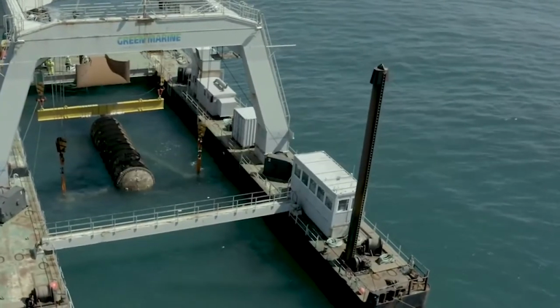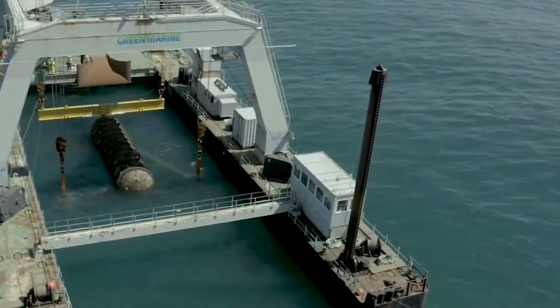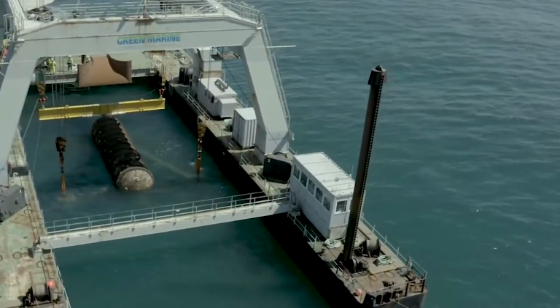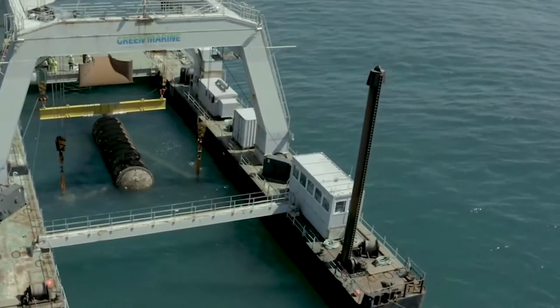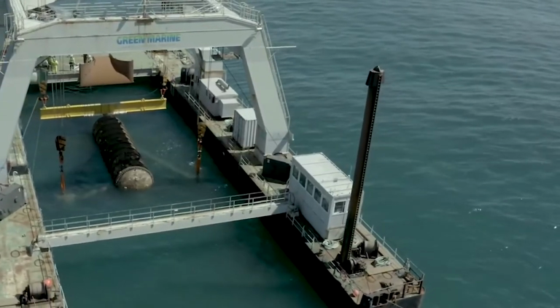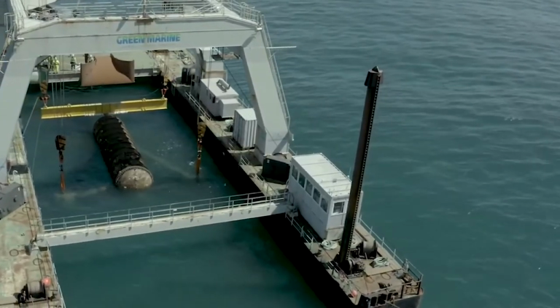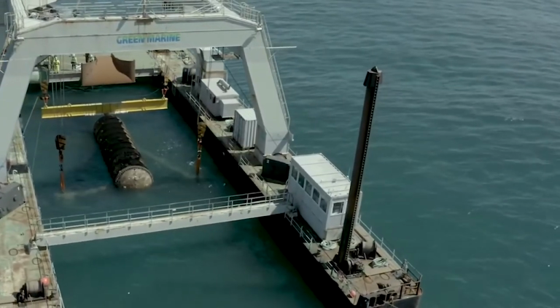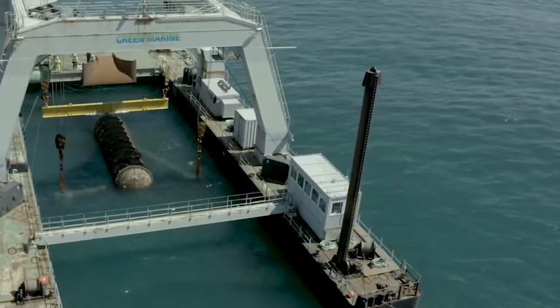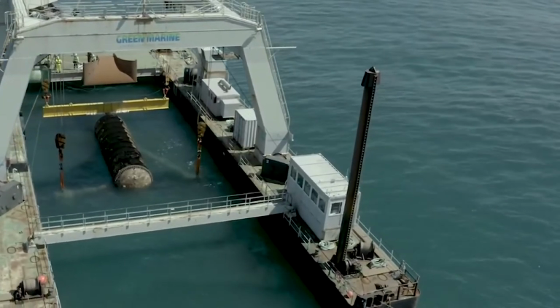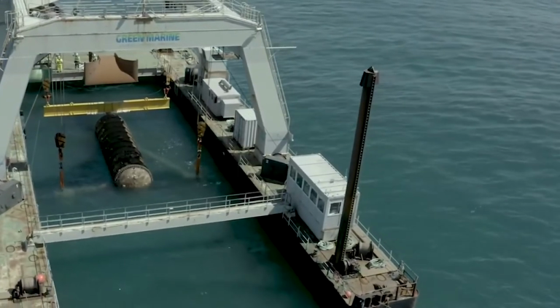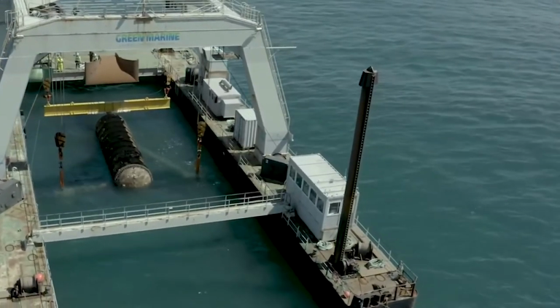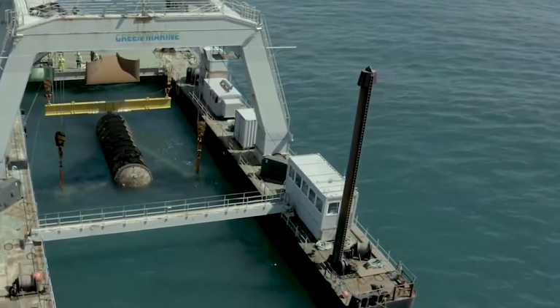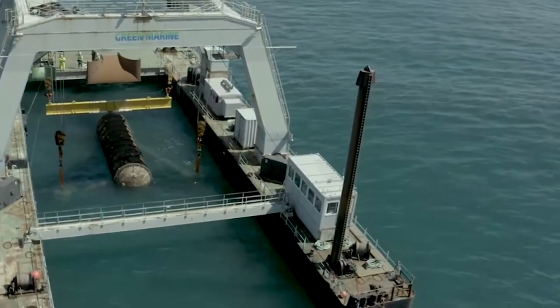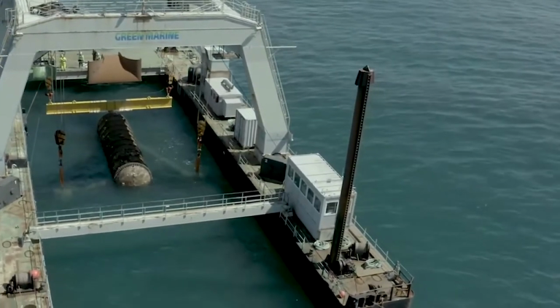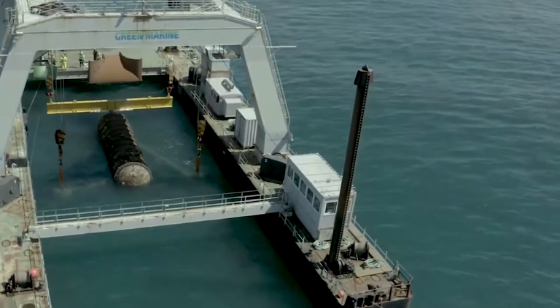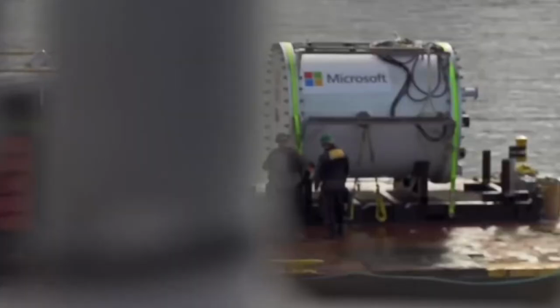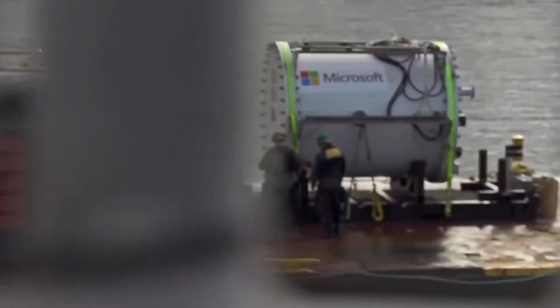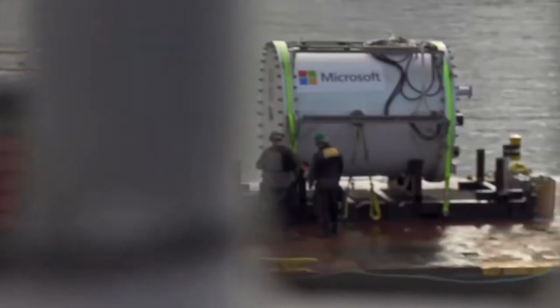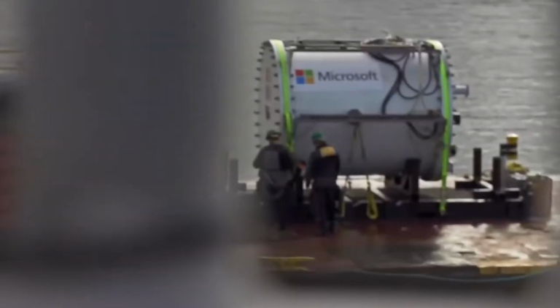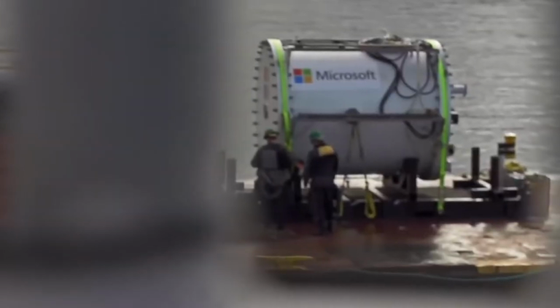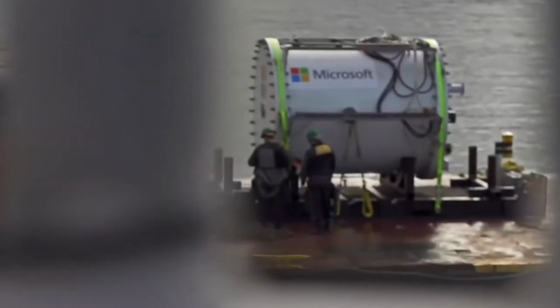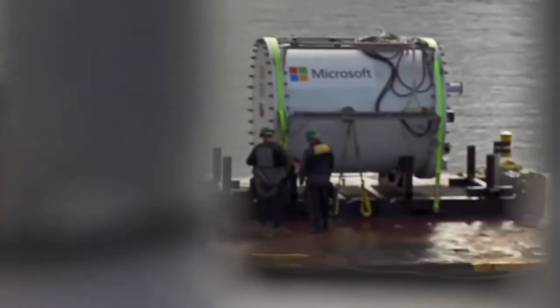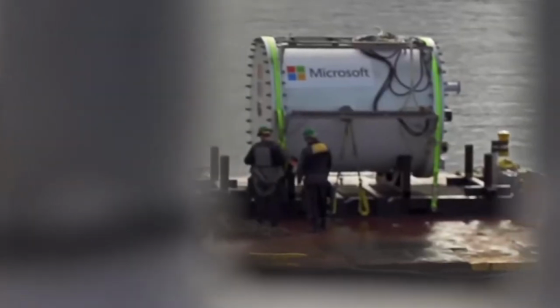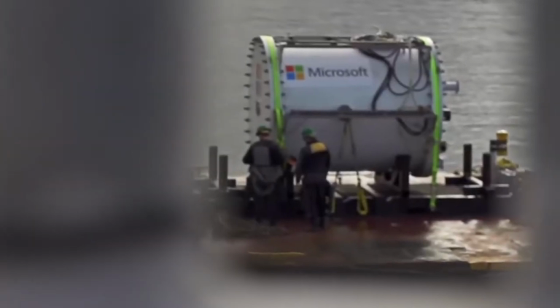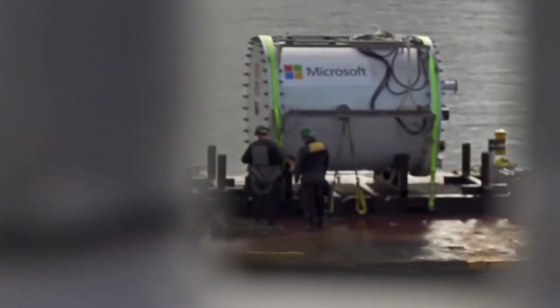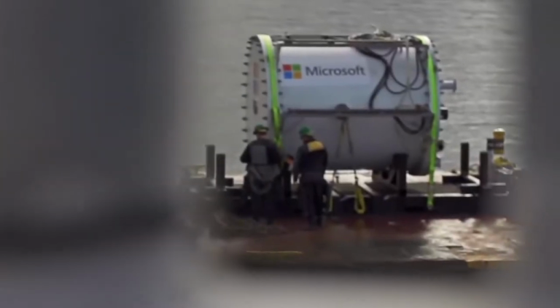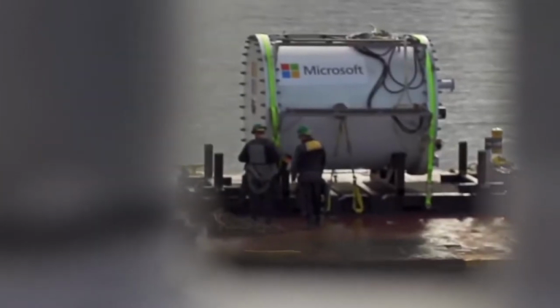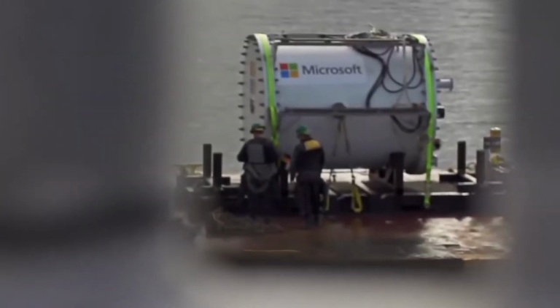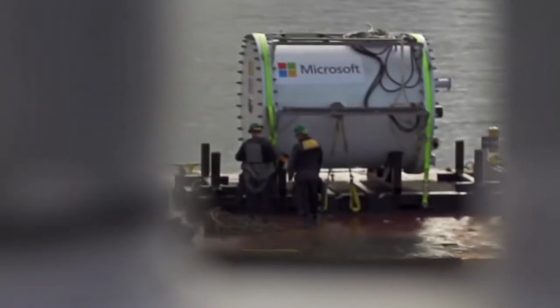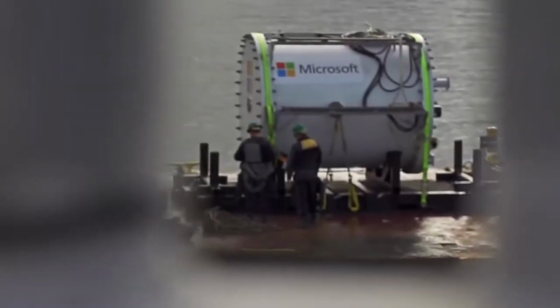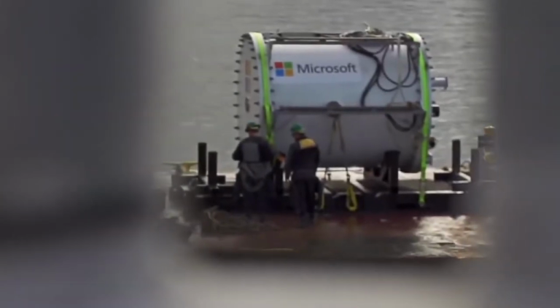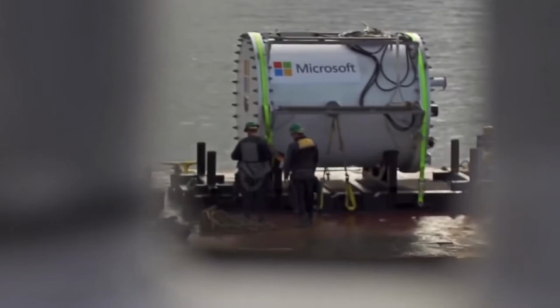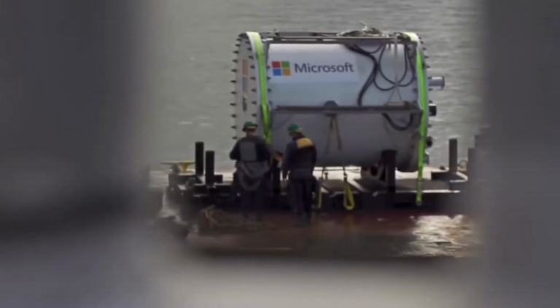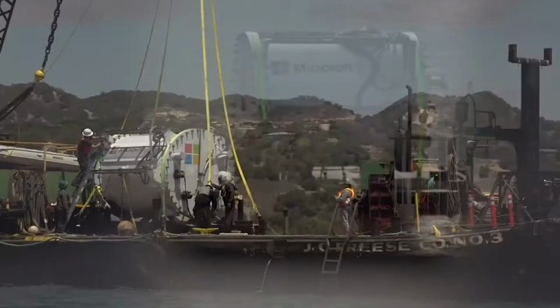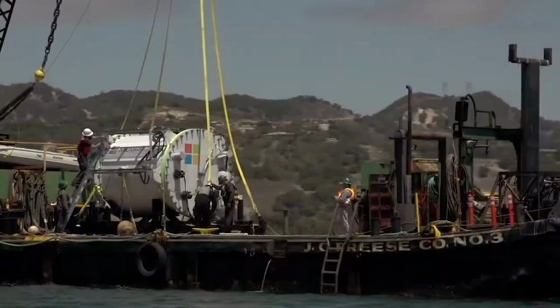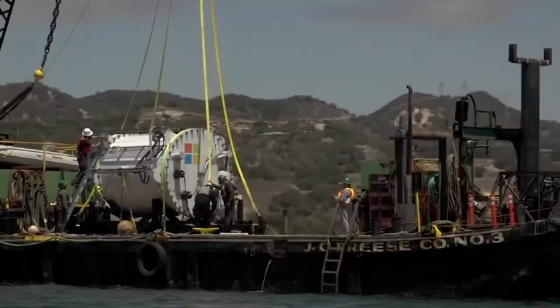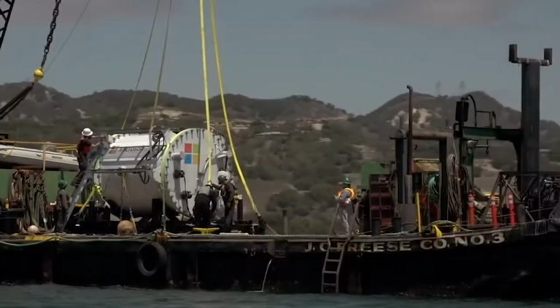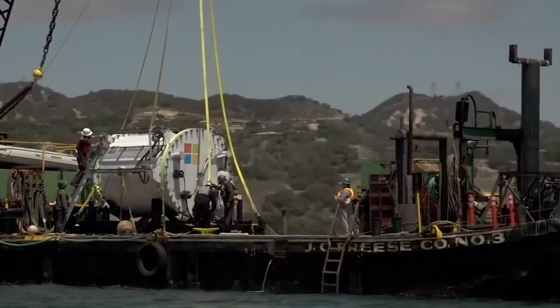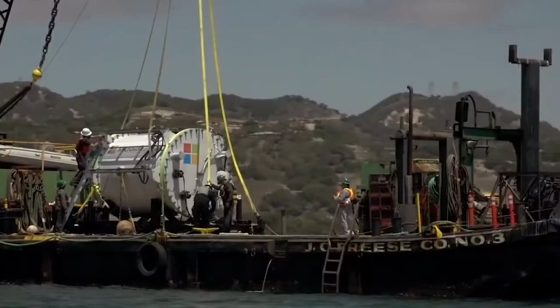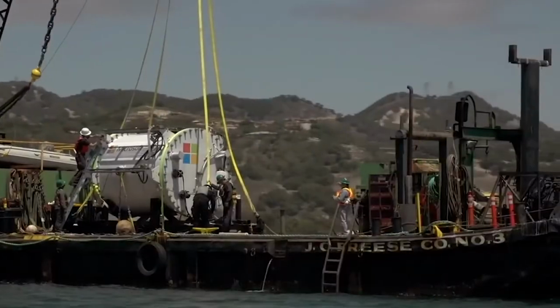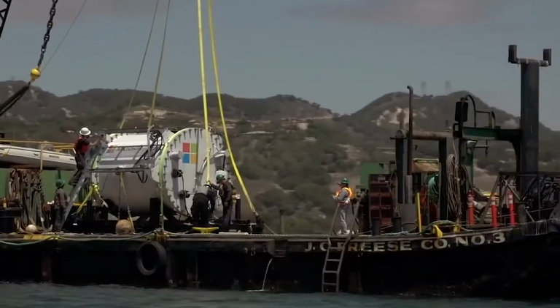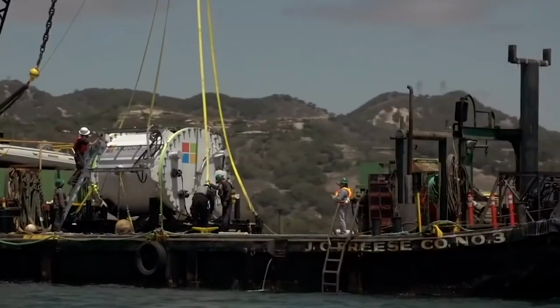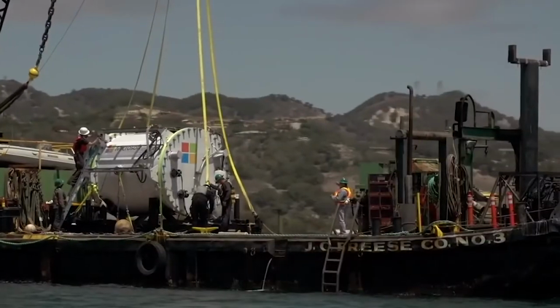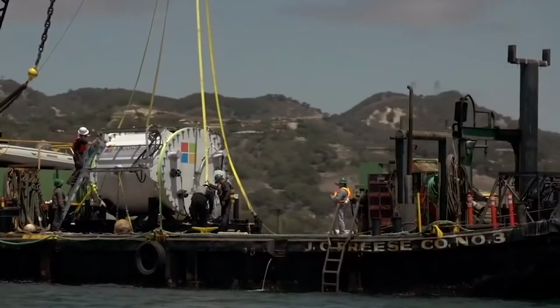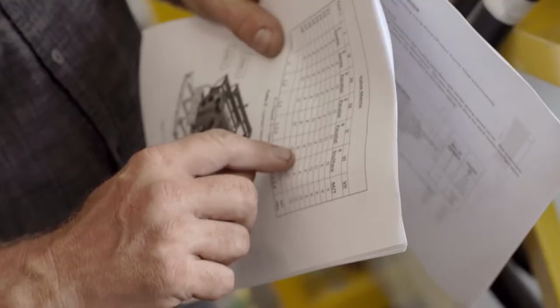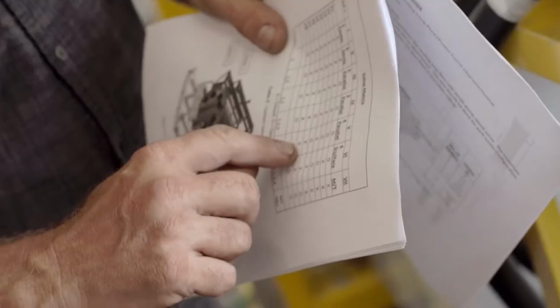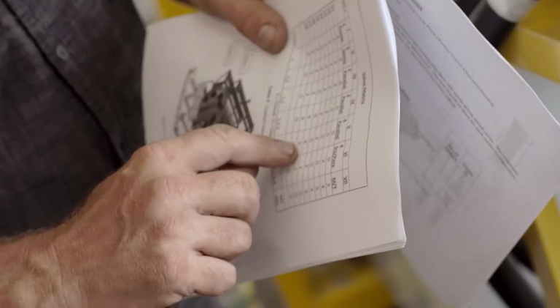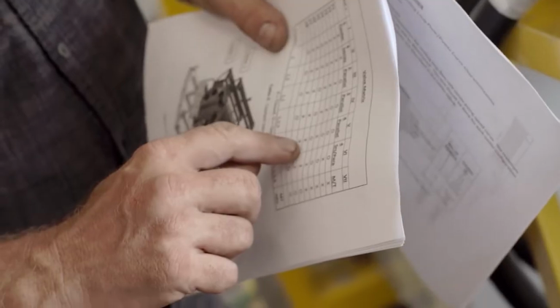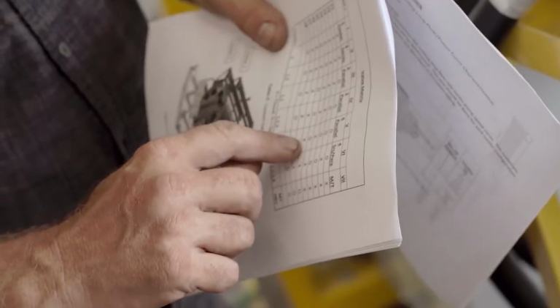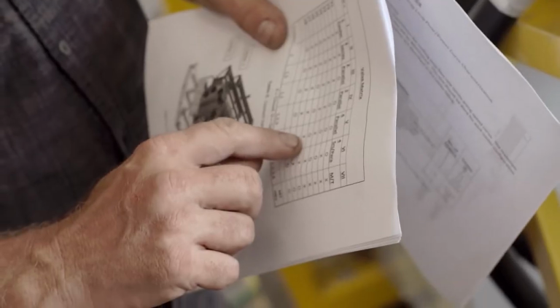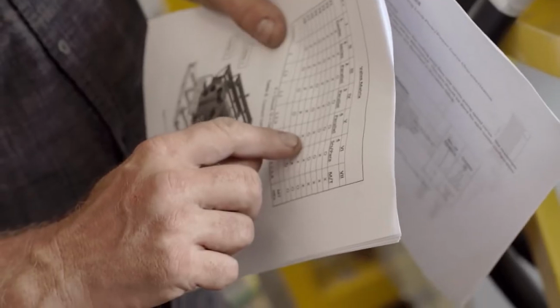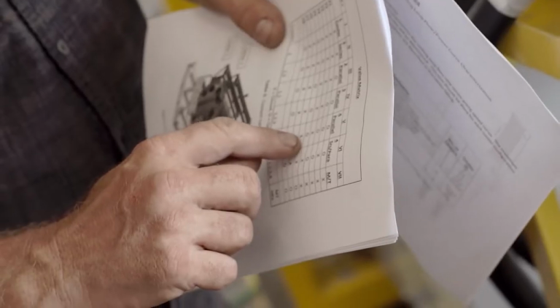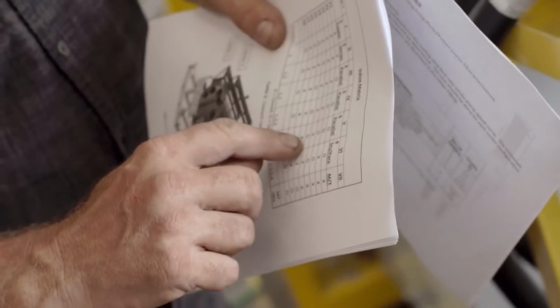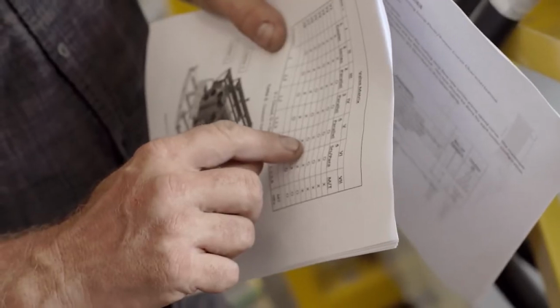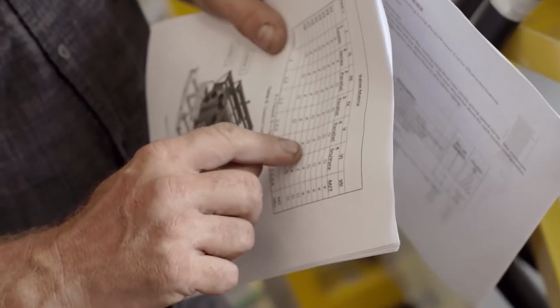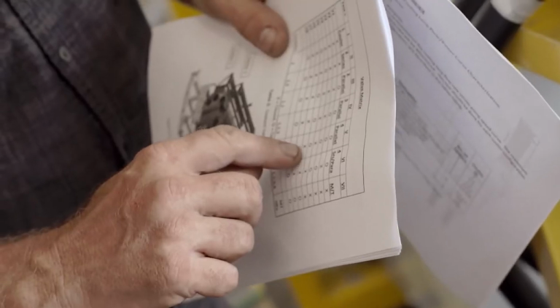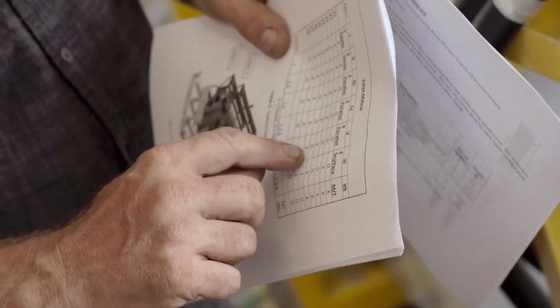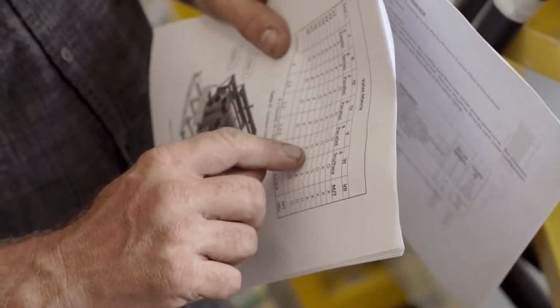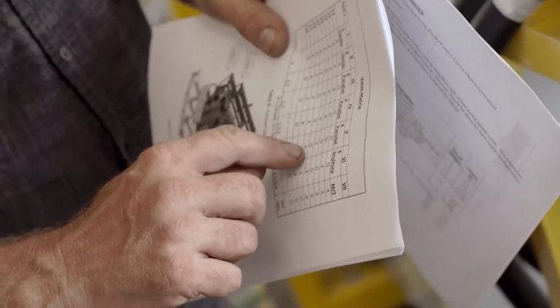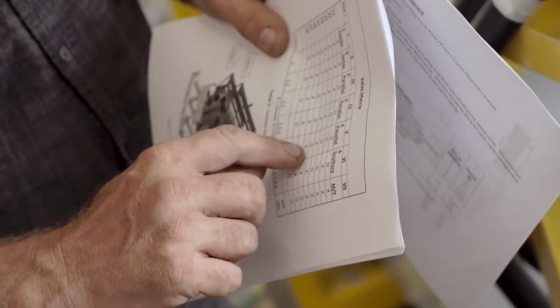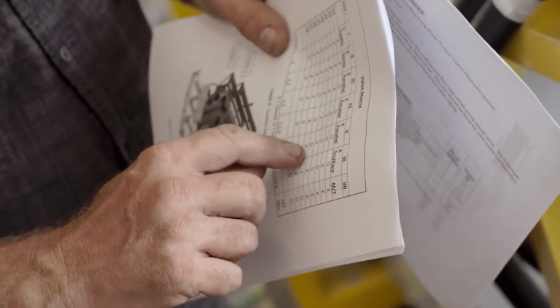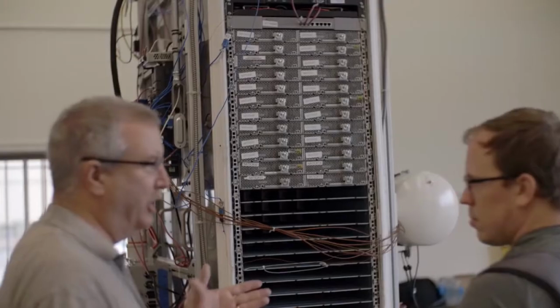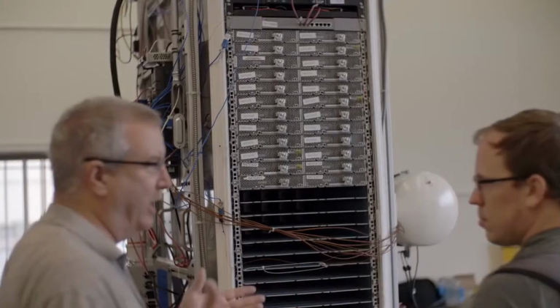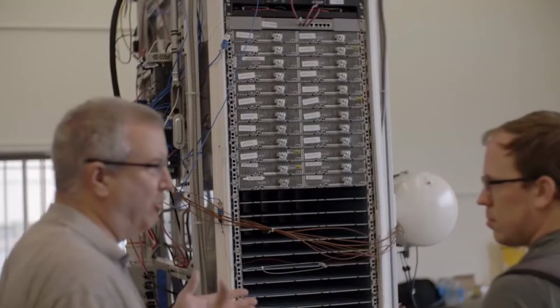A lot of experts seem to think so, and there are possibly some attempts already. So there's a huge chance that this is where data storage is heading.